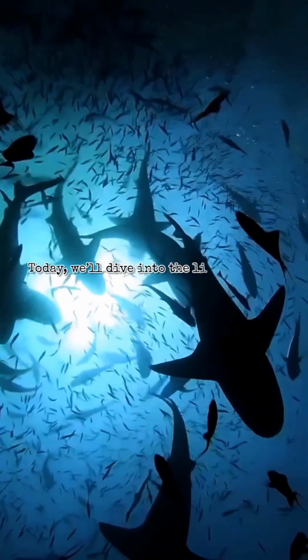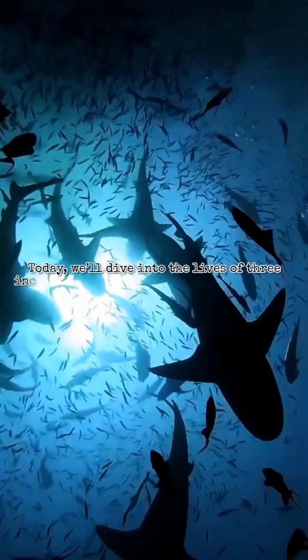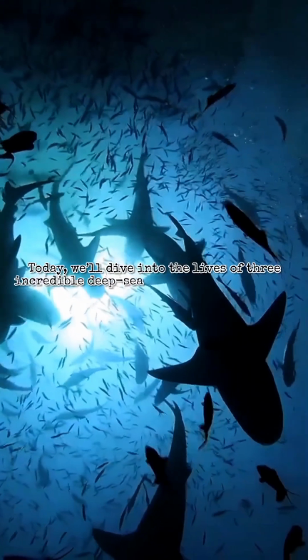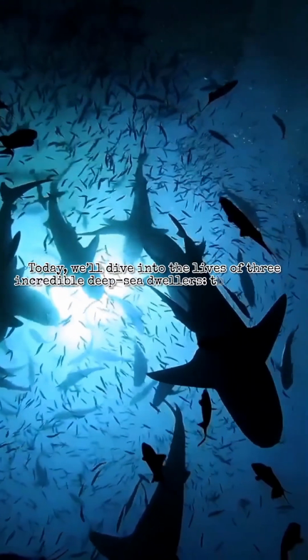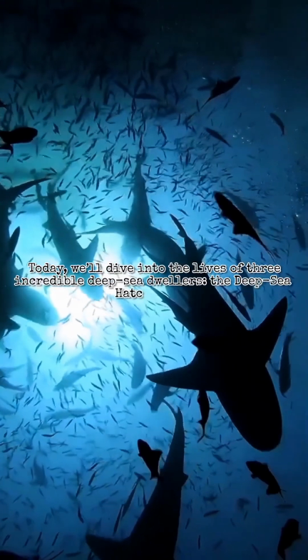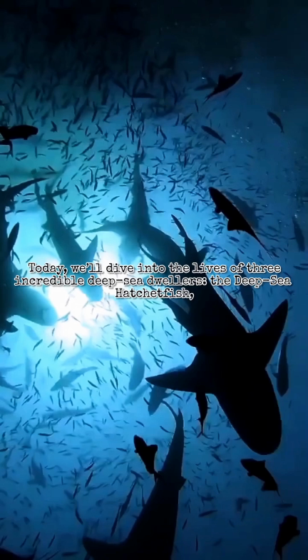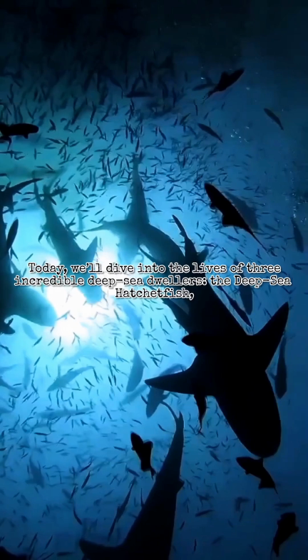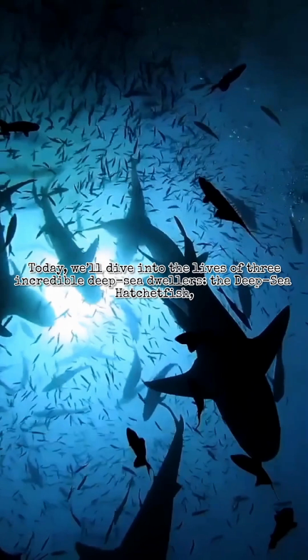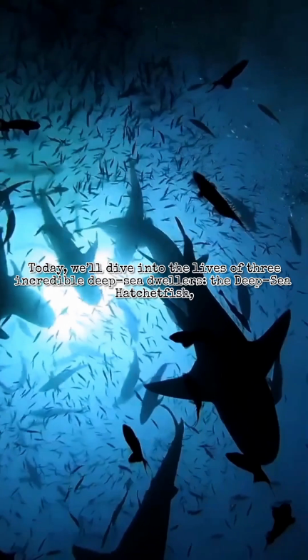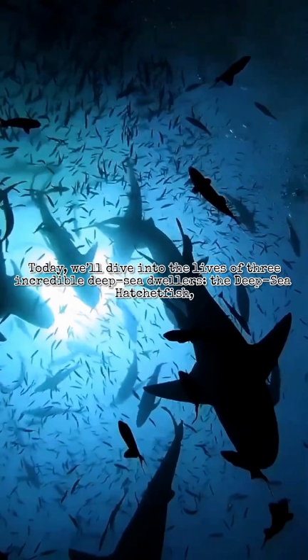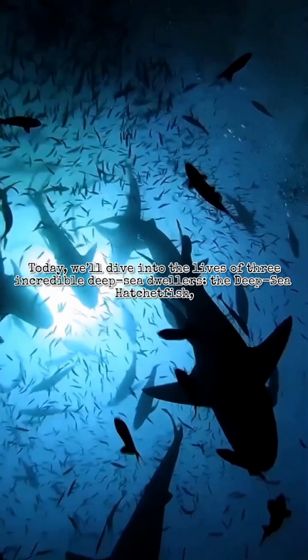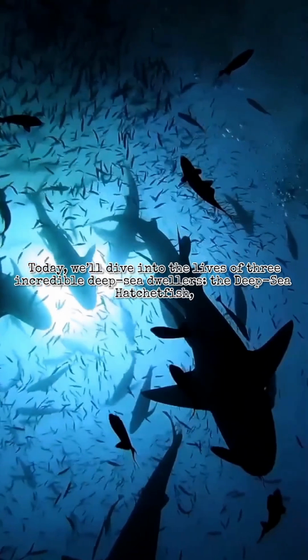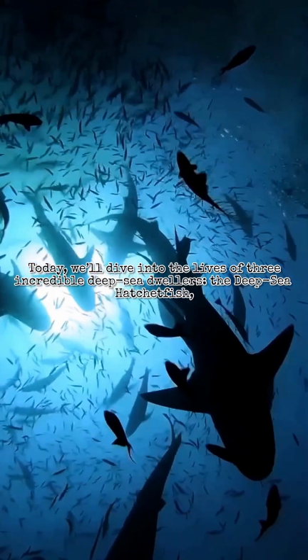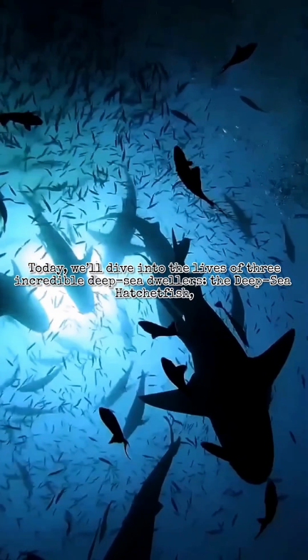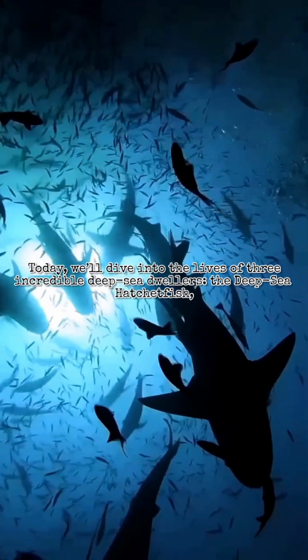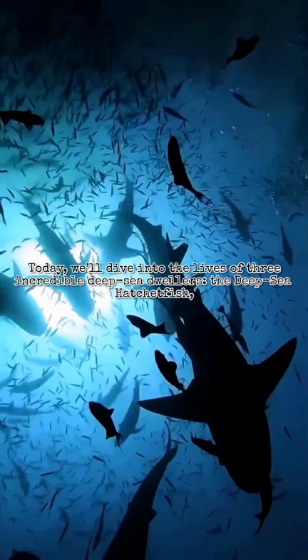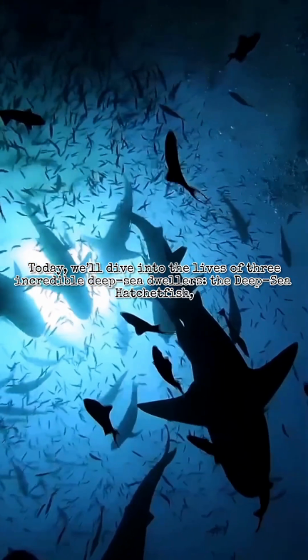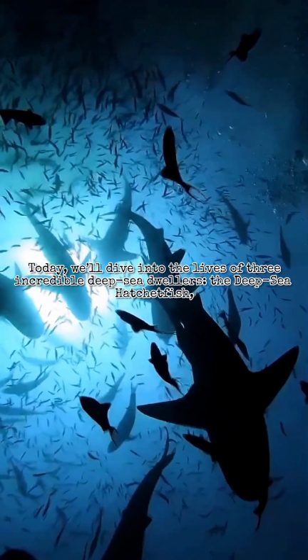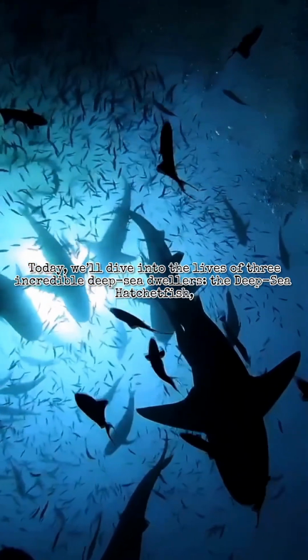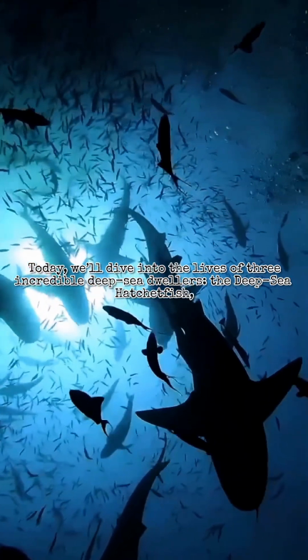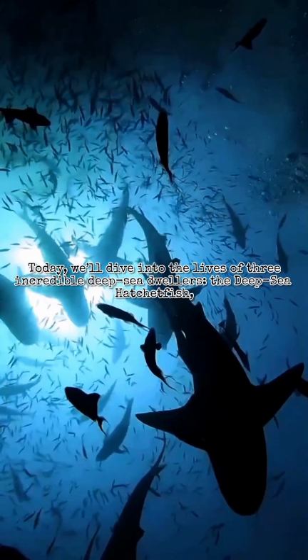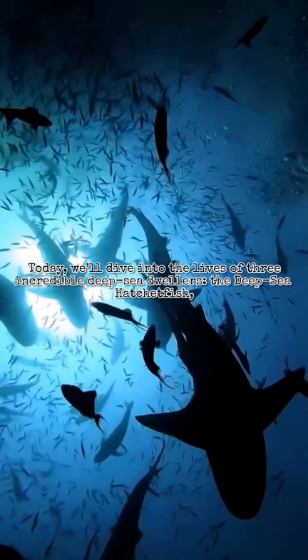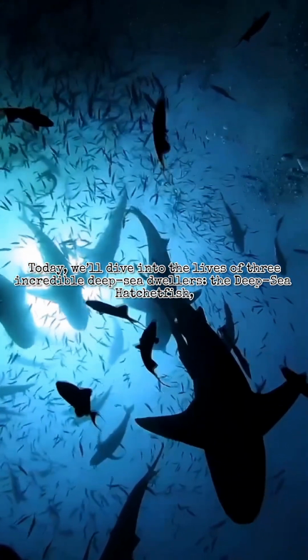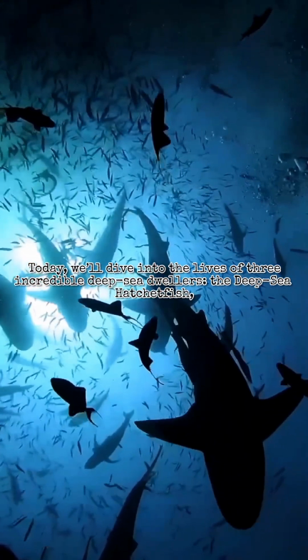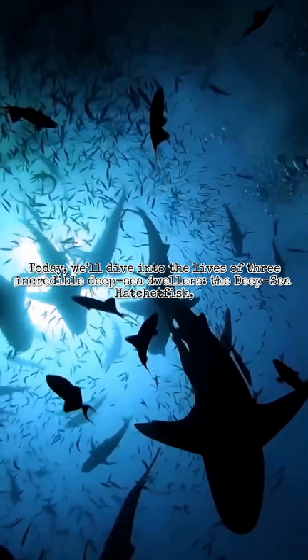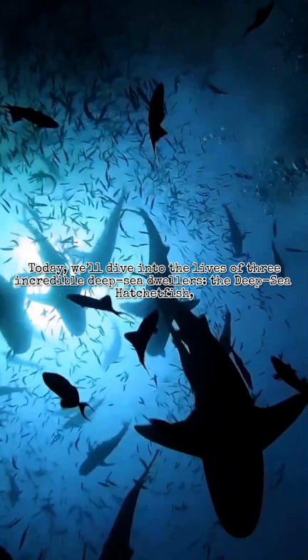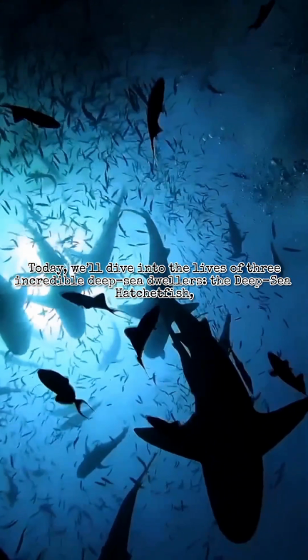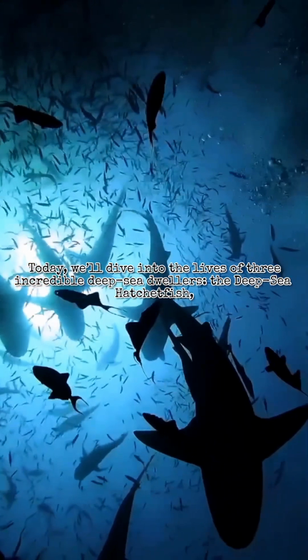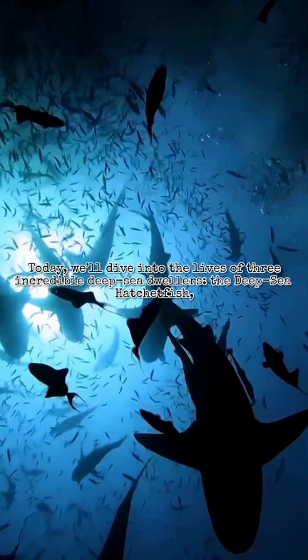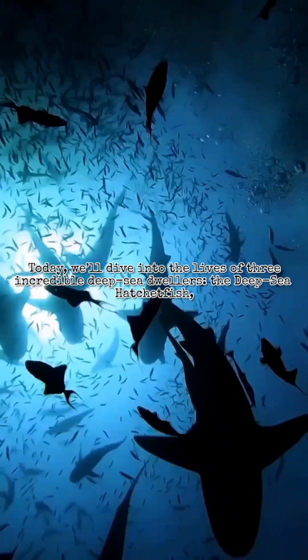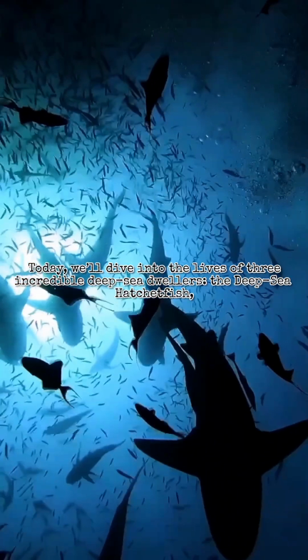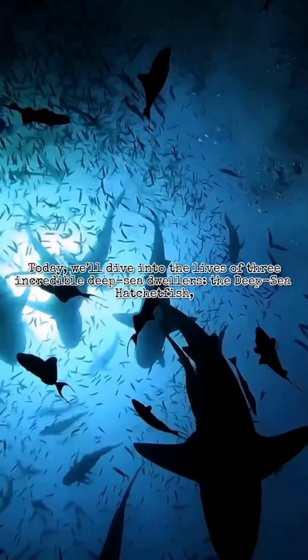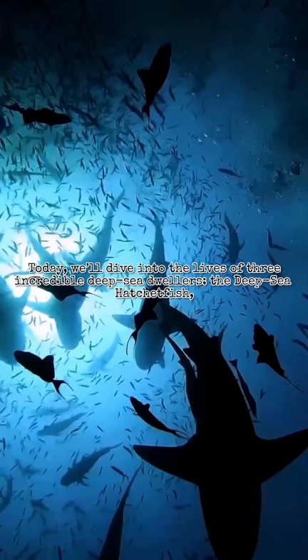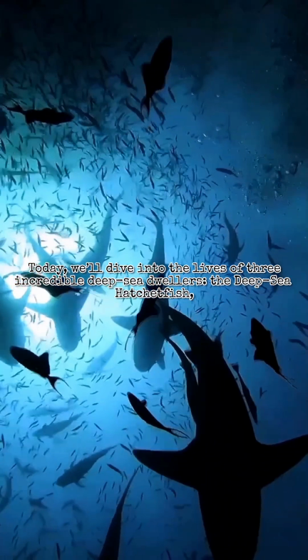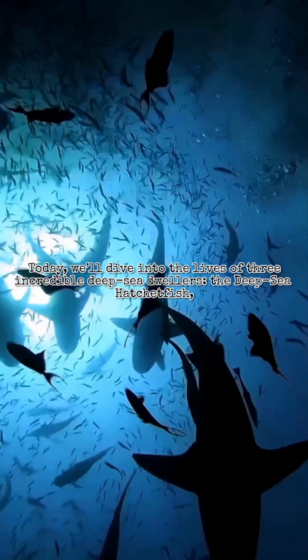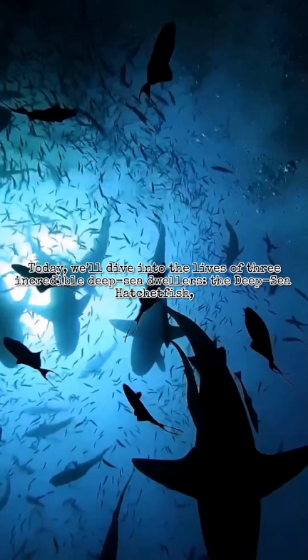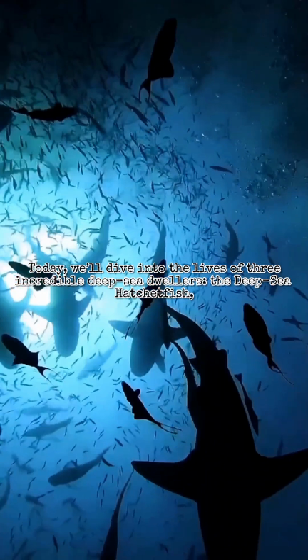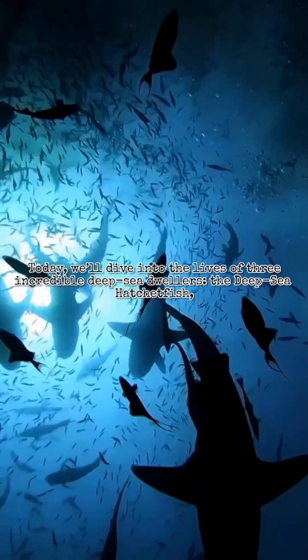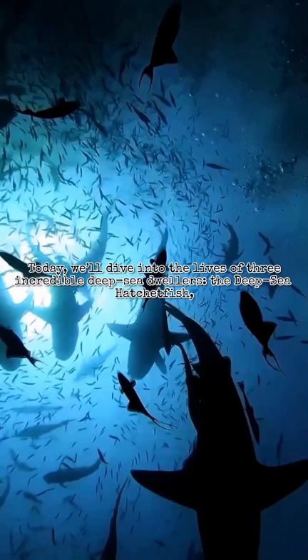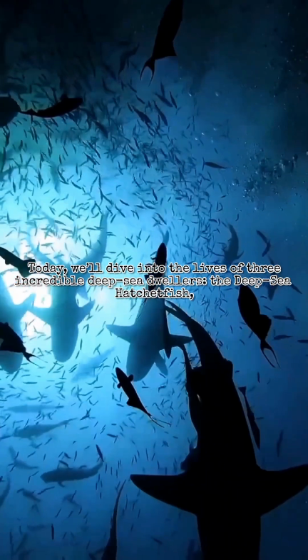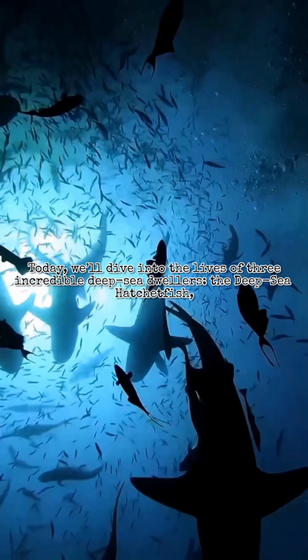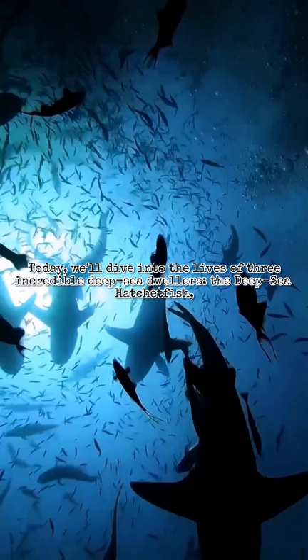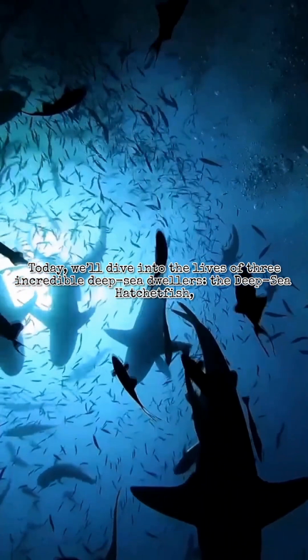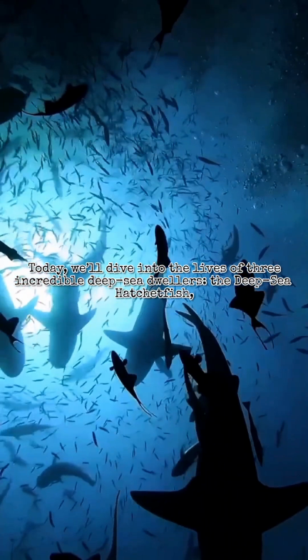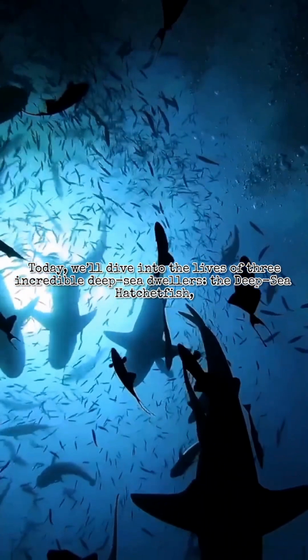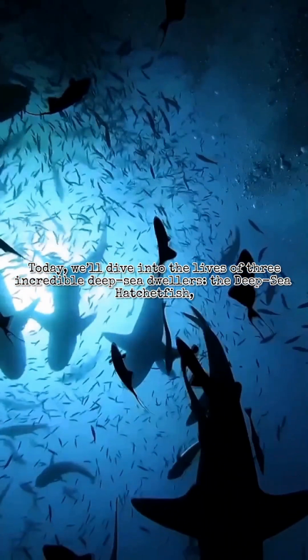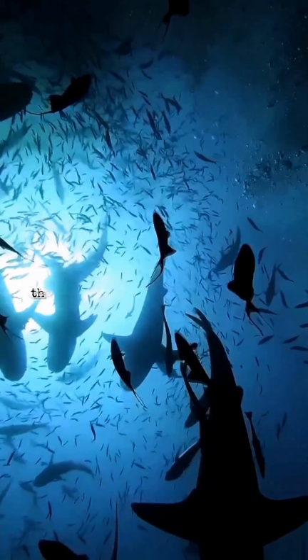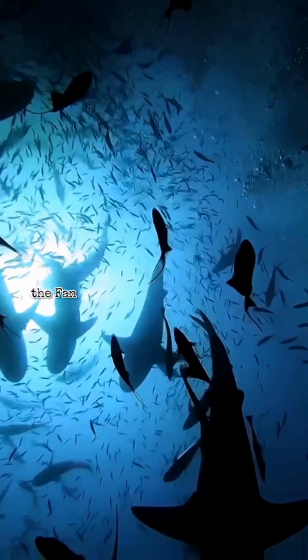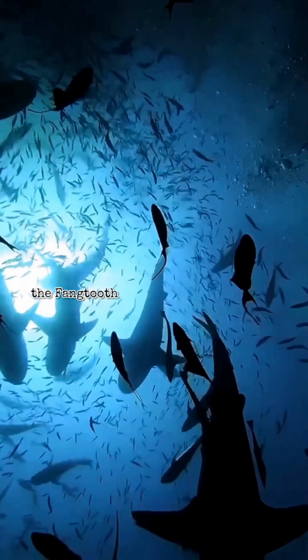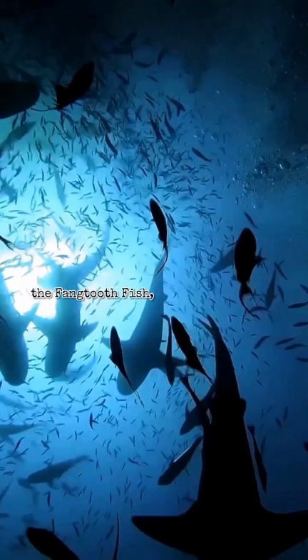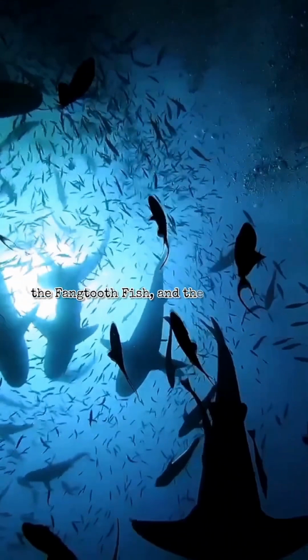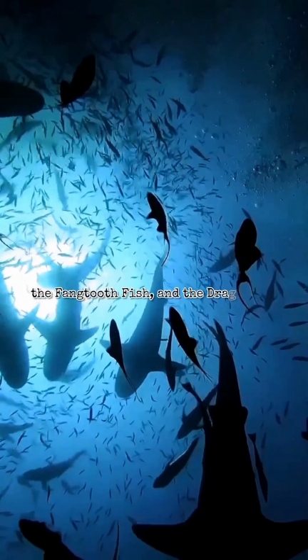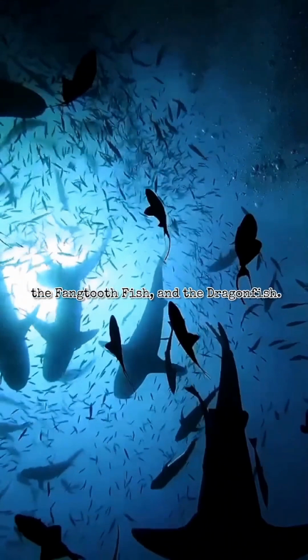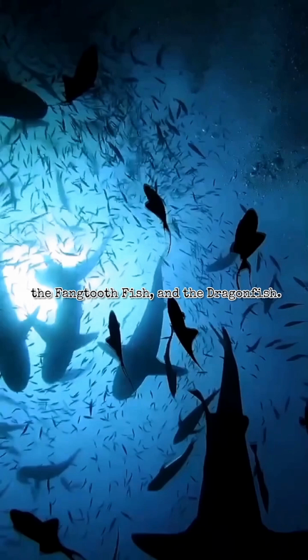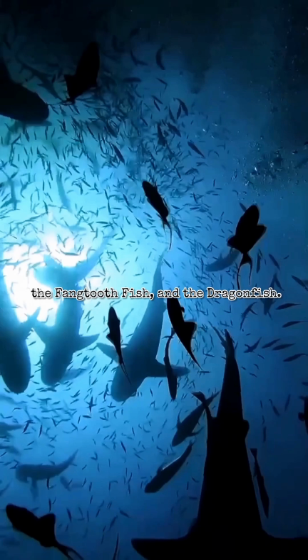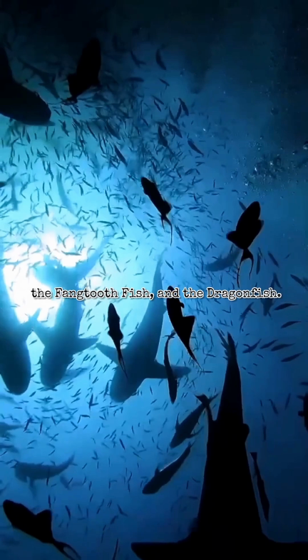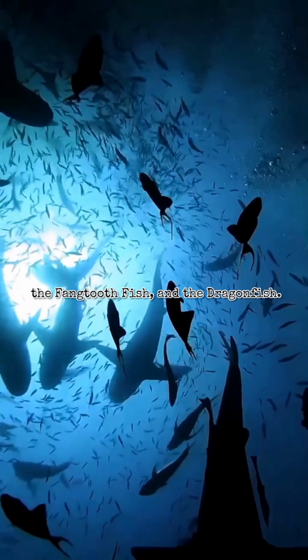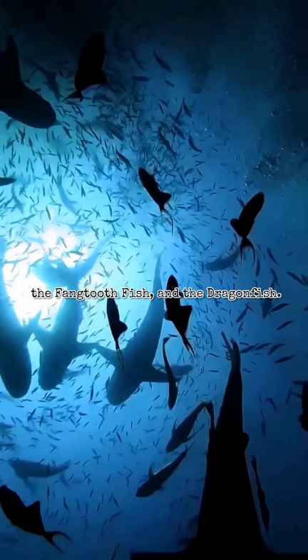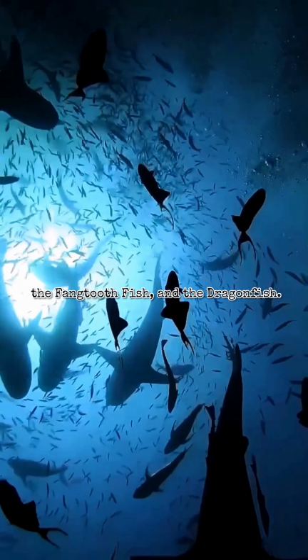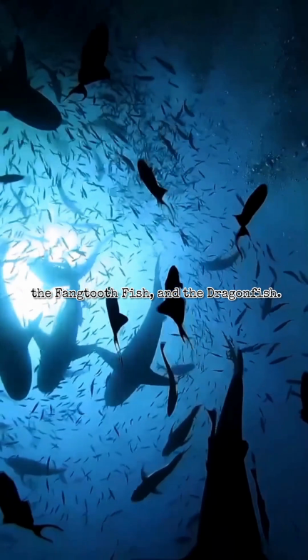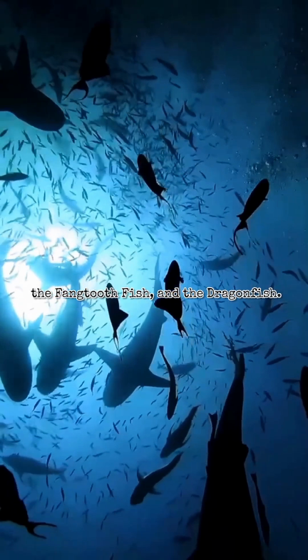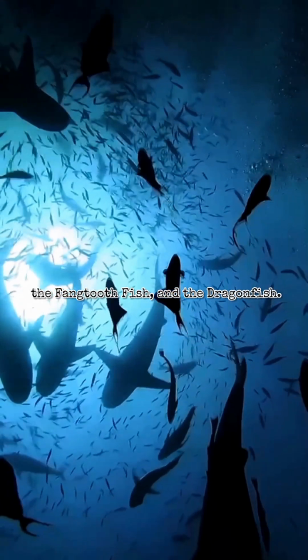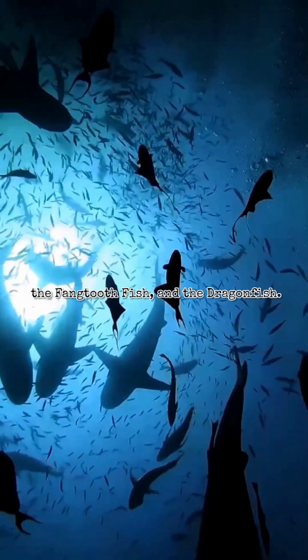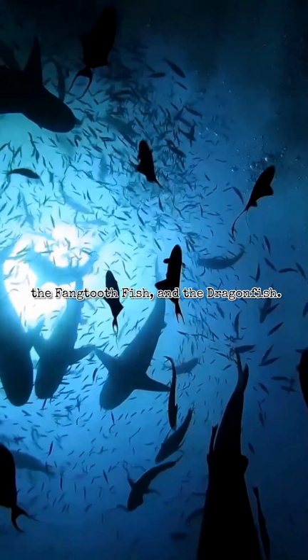Today, we'll dive into the lives of three incredible deep-sea dwellers: the deep-sea hatchetfish, the fangtoothfish, and the dragonfish.